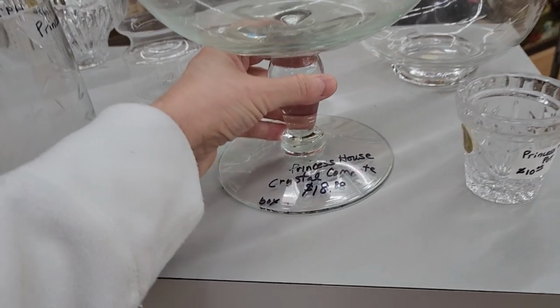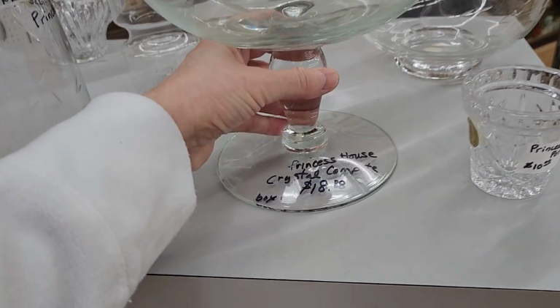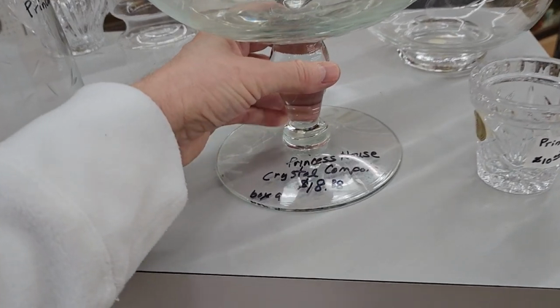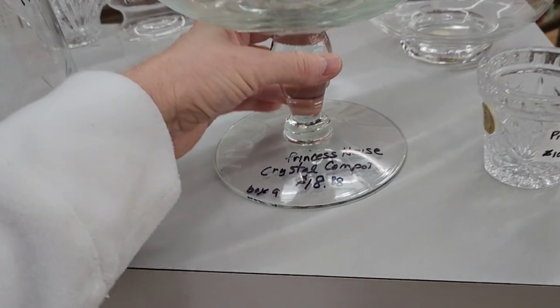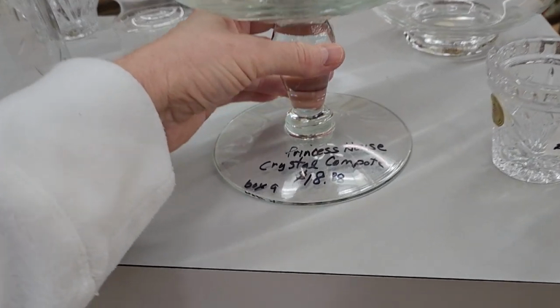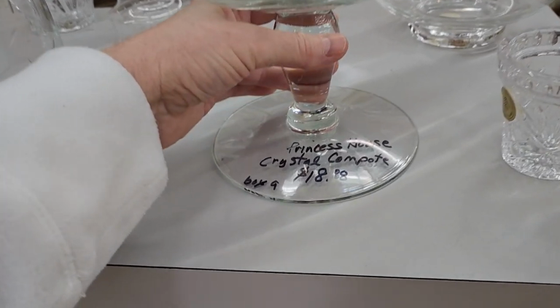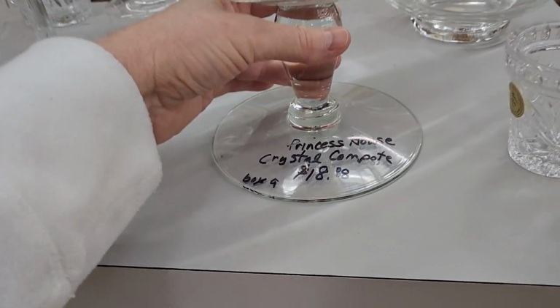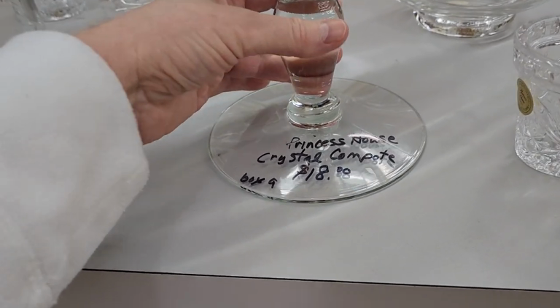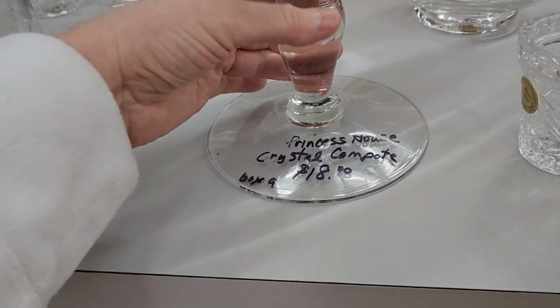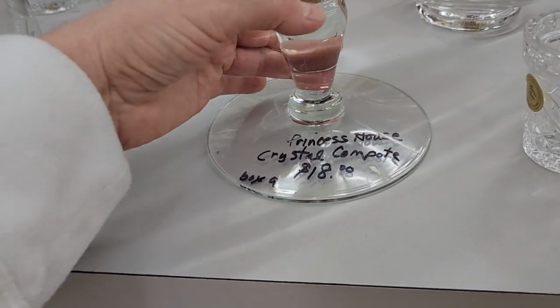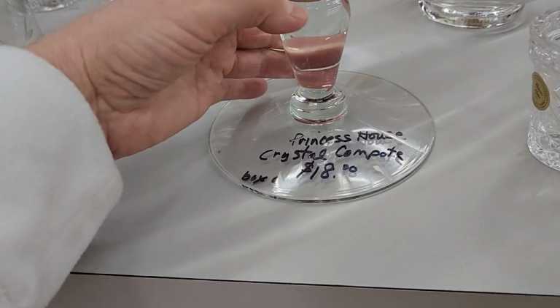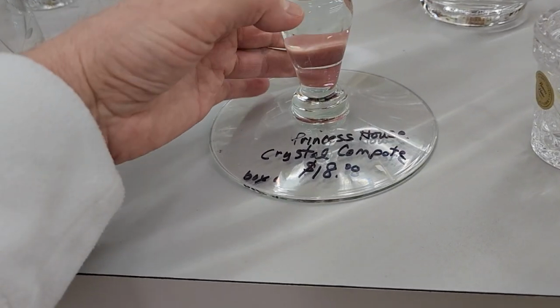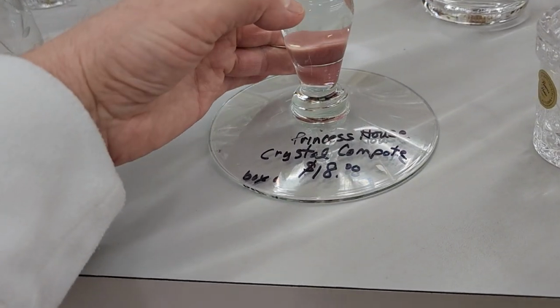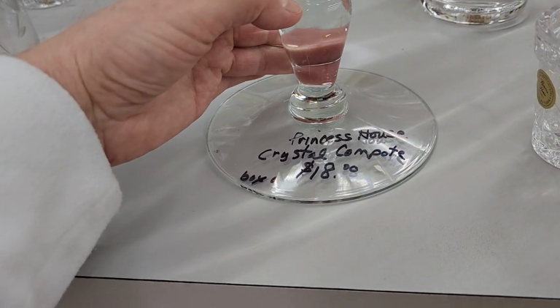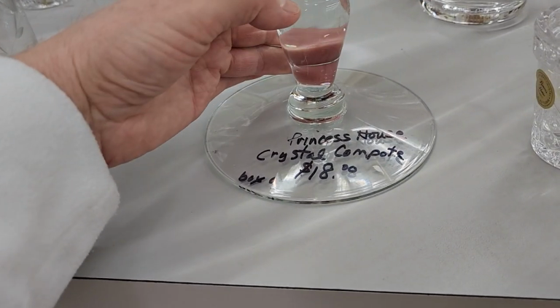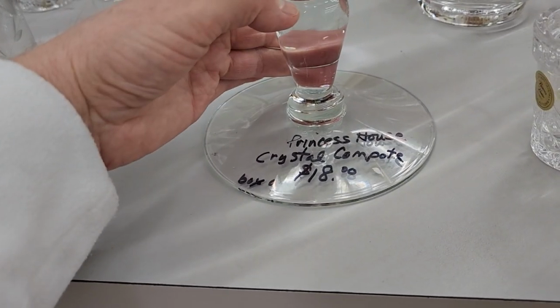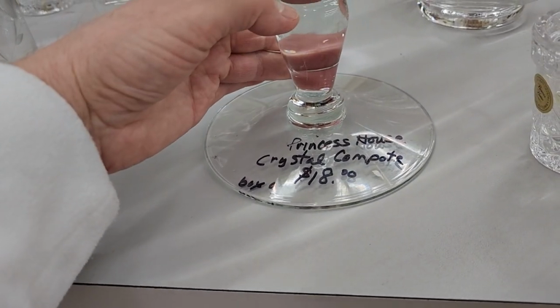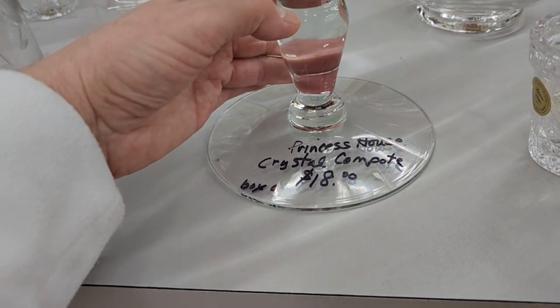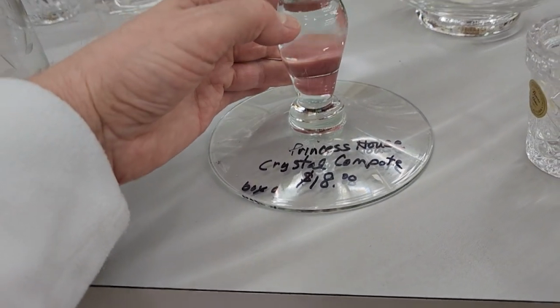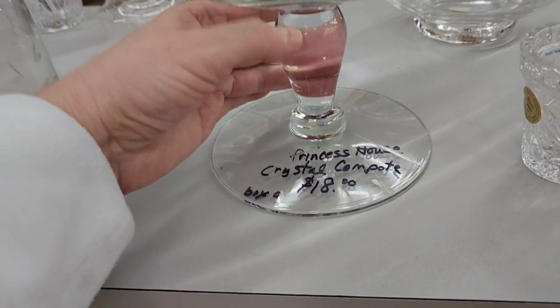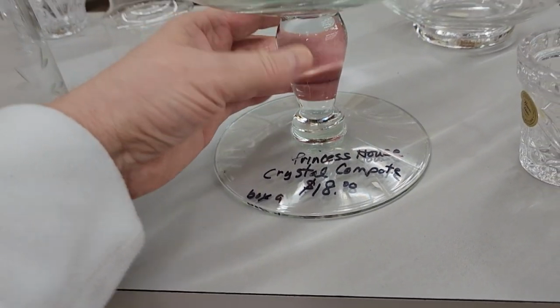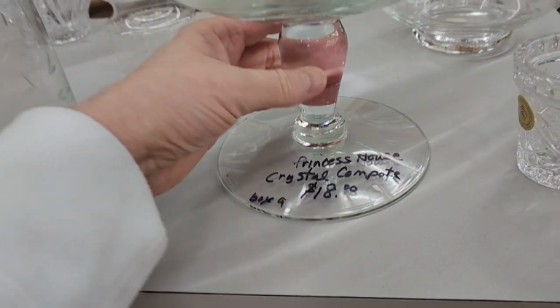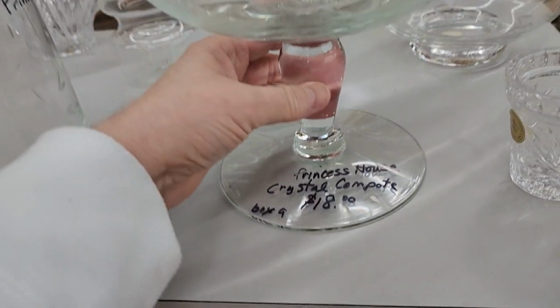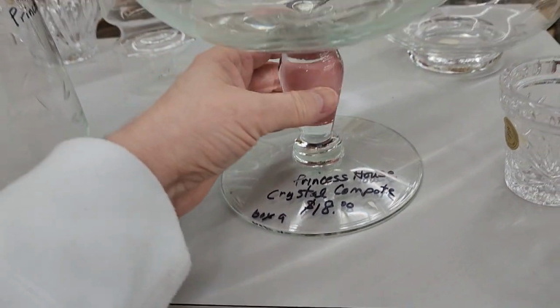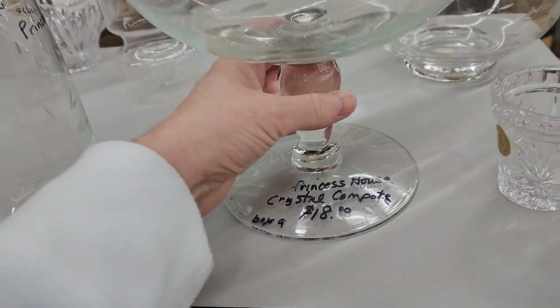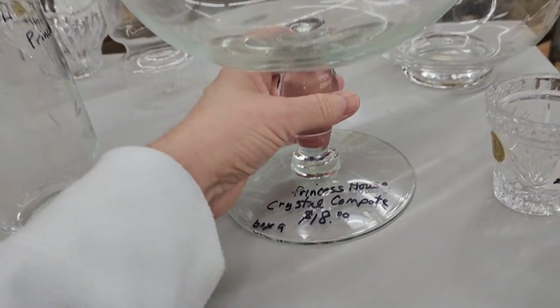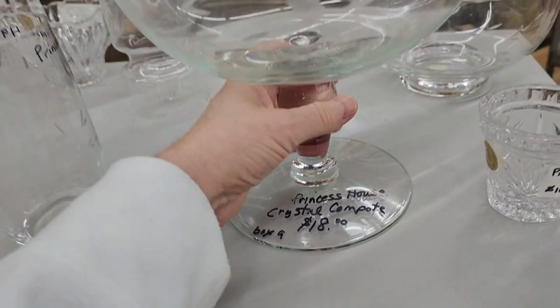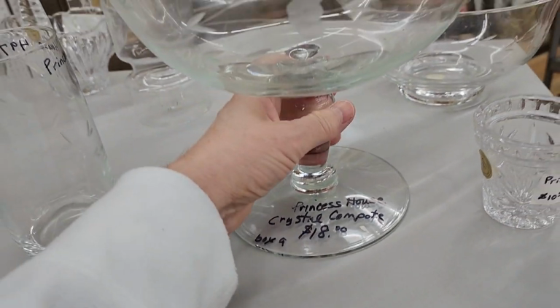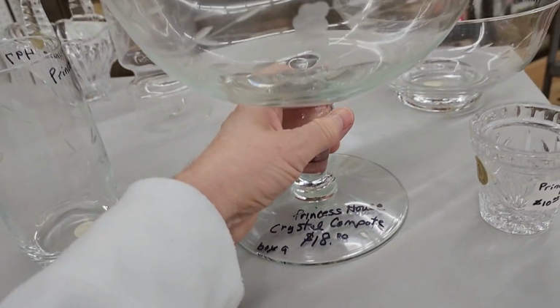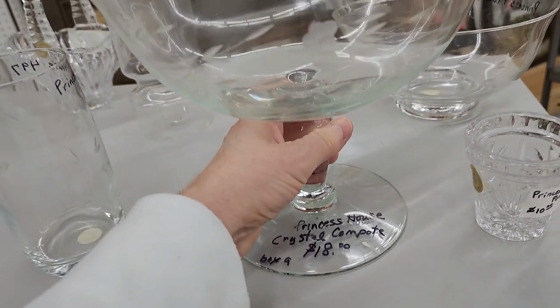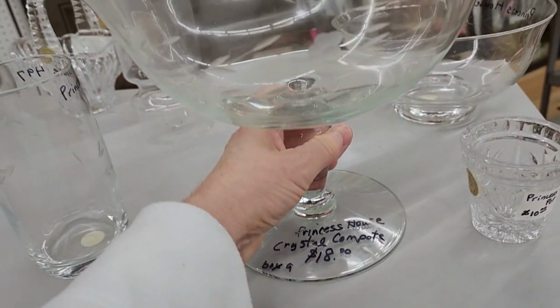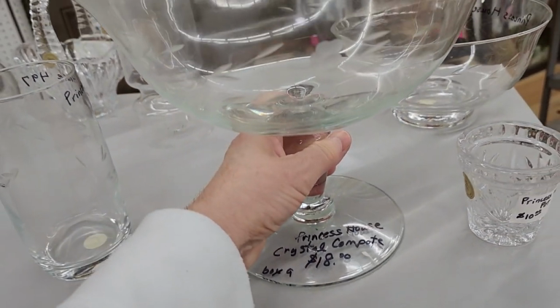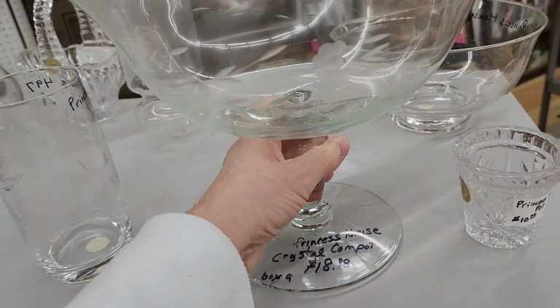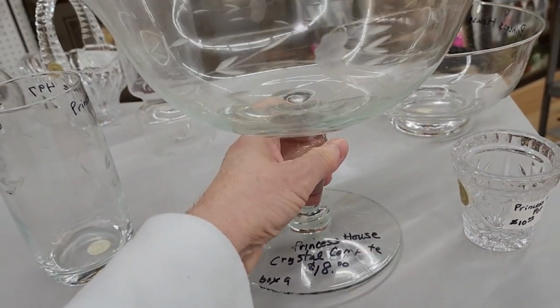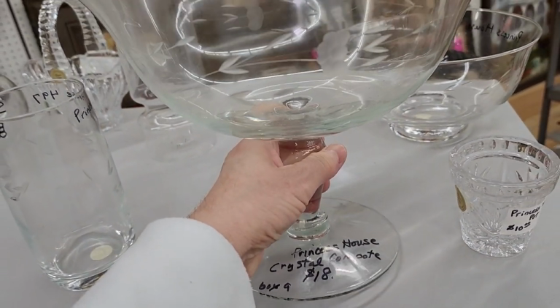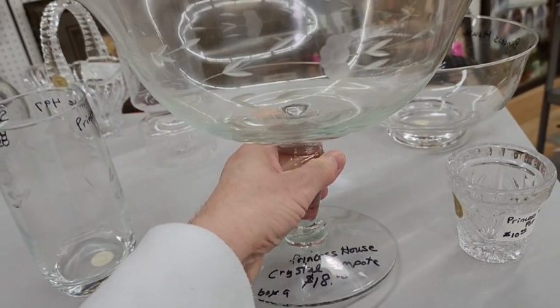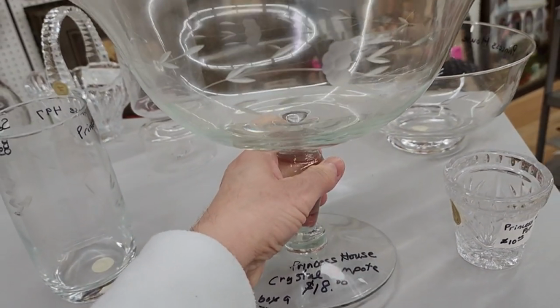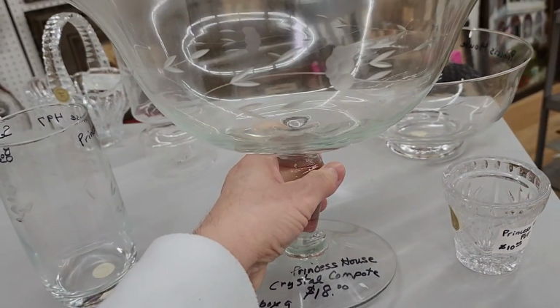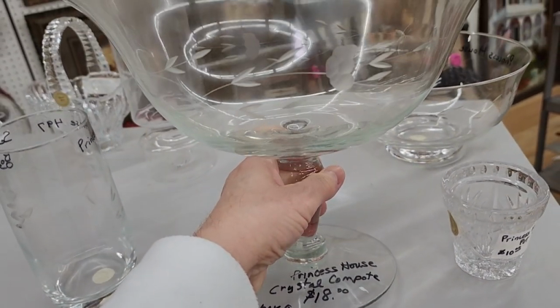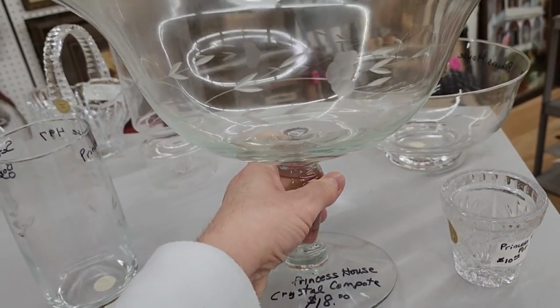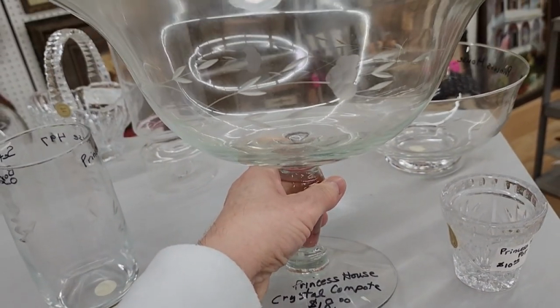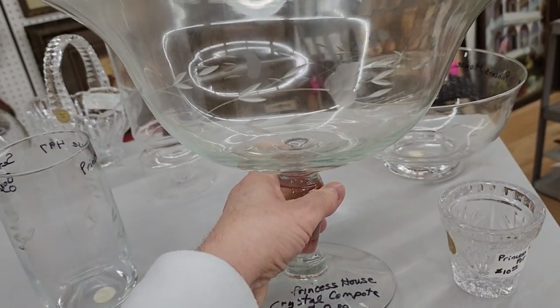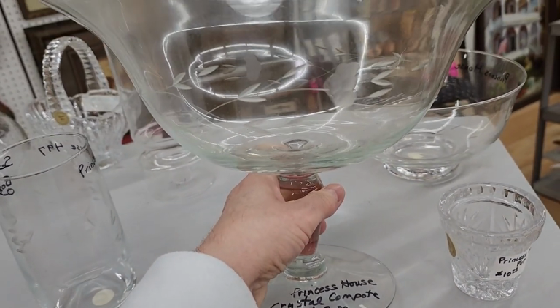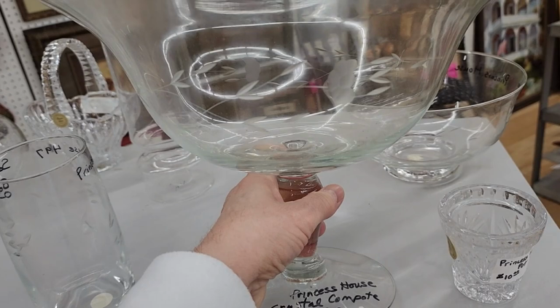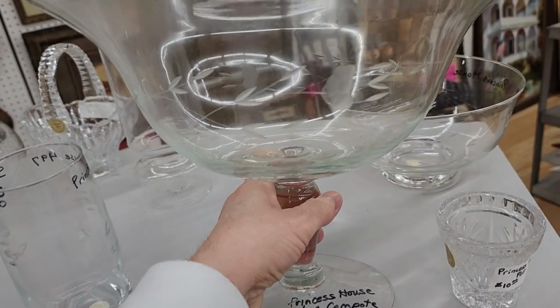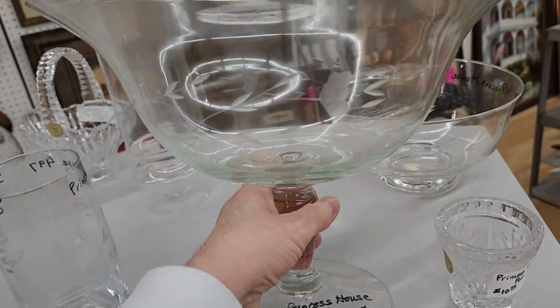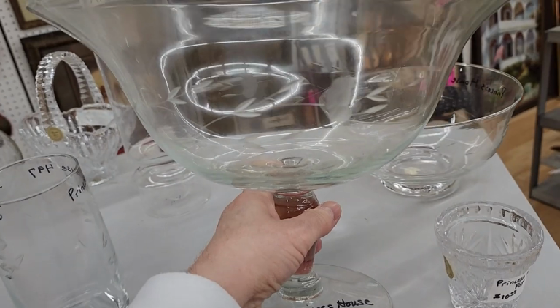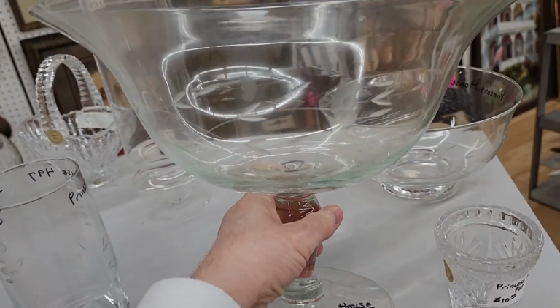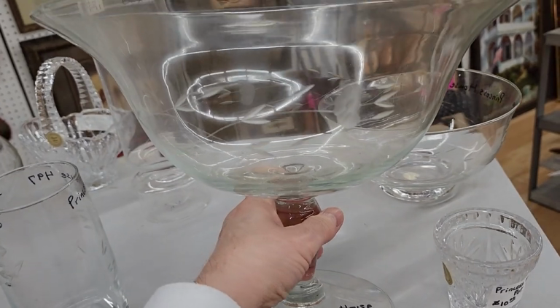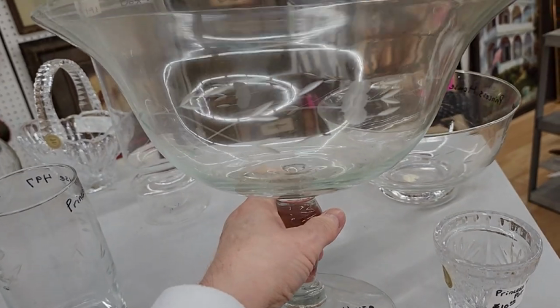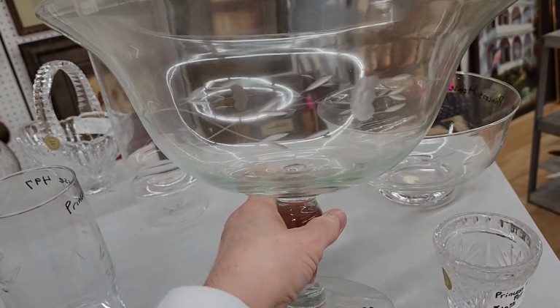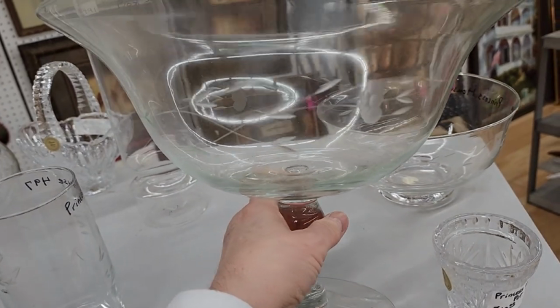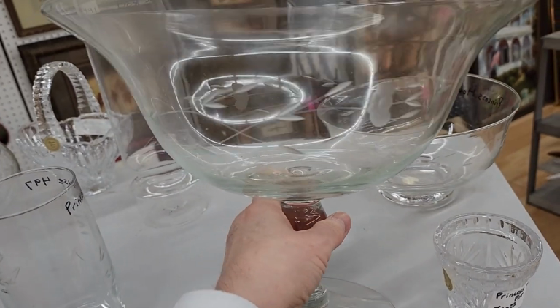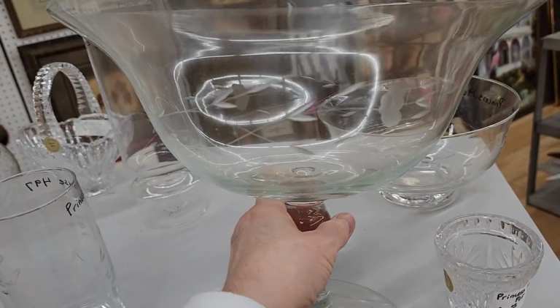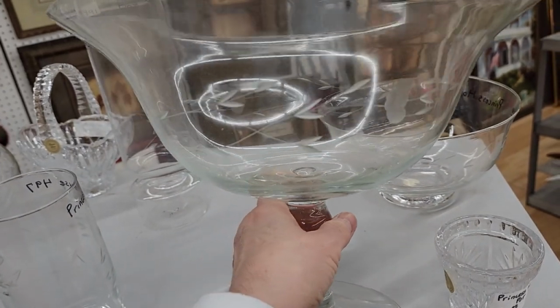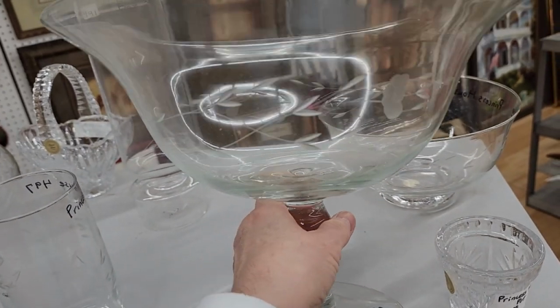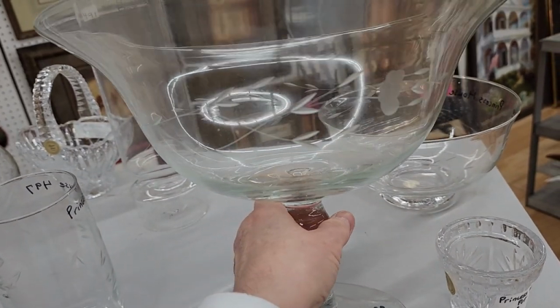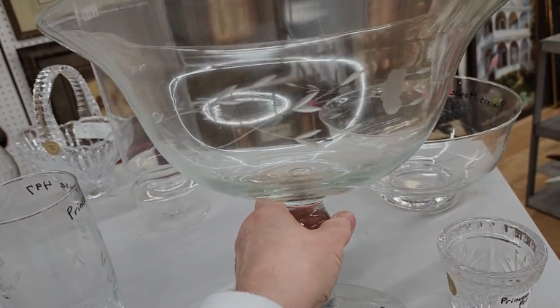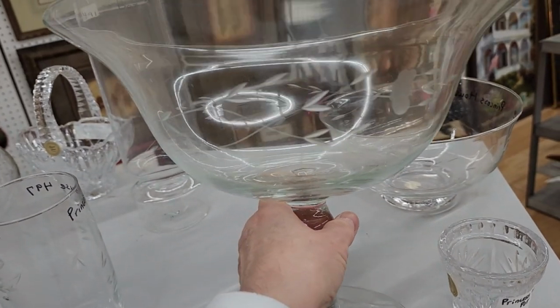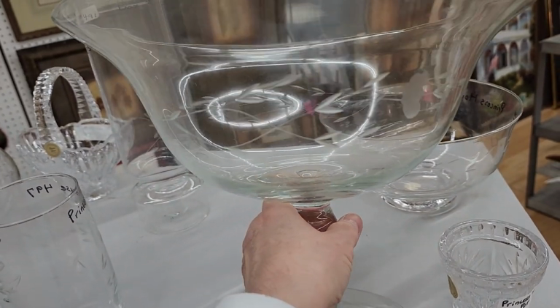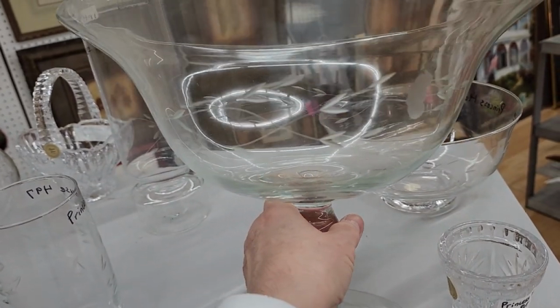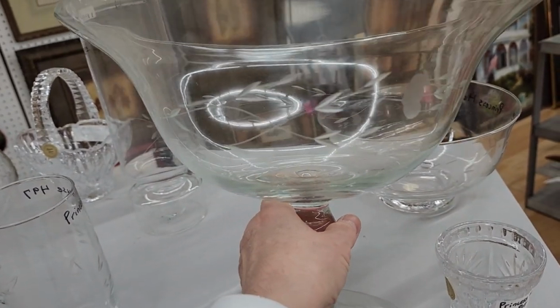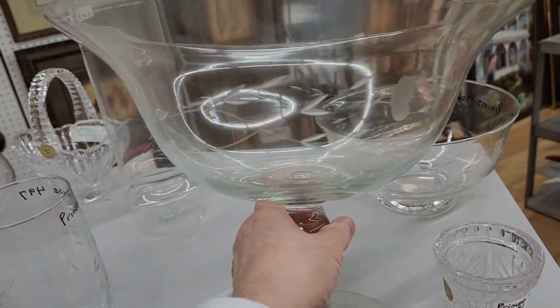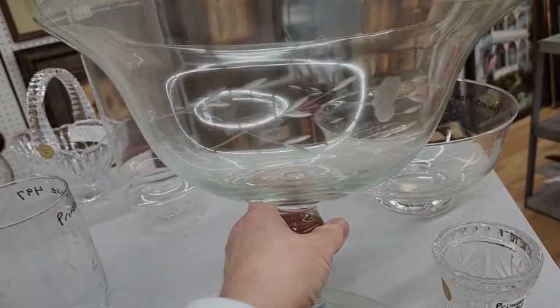So look at this — a crystal compote, $18. Isn't that beautiful with those etchings on it?